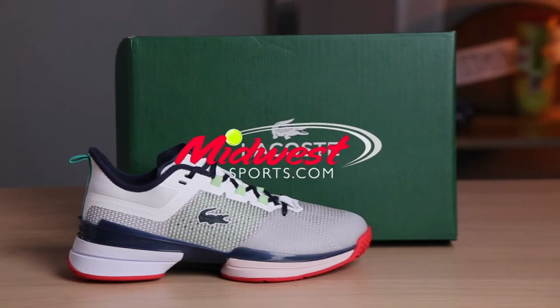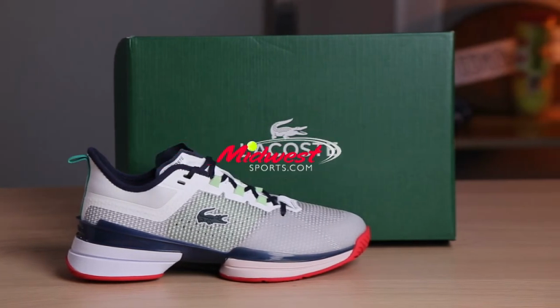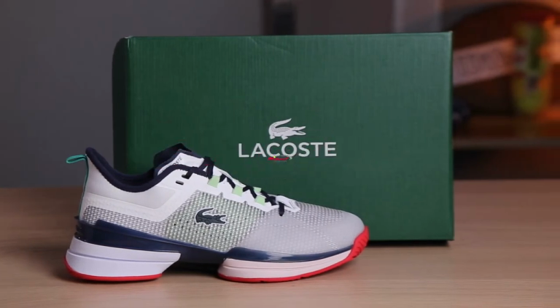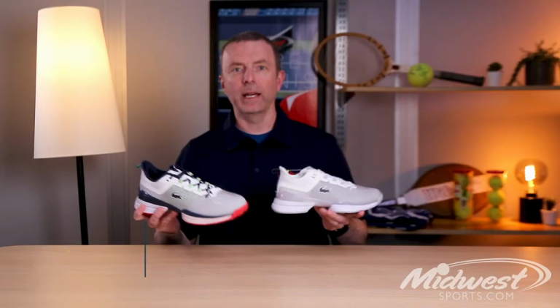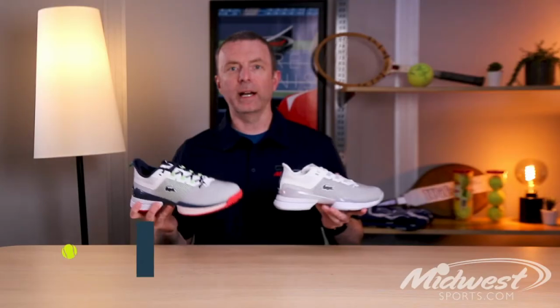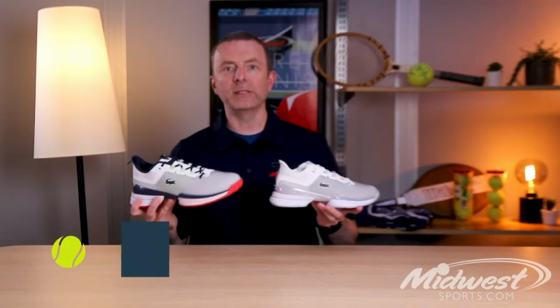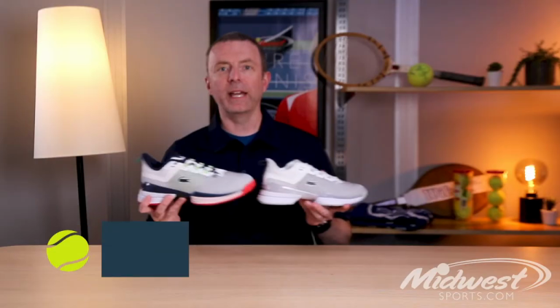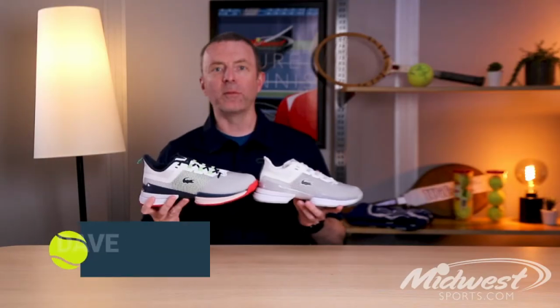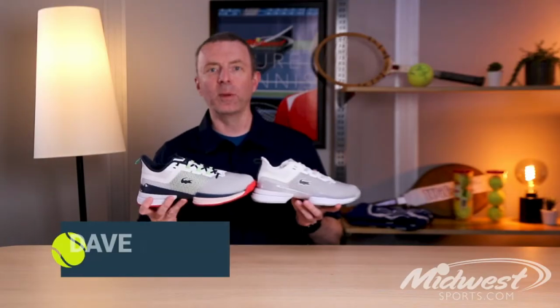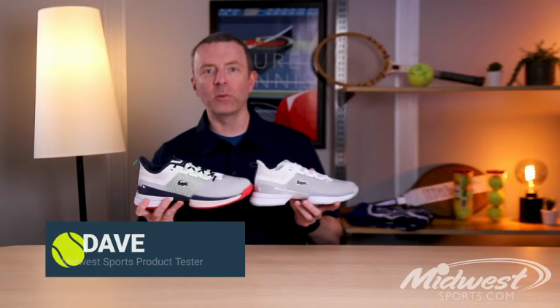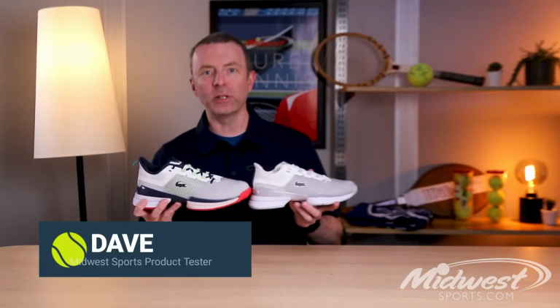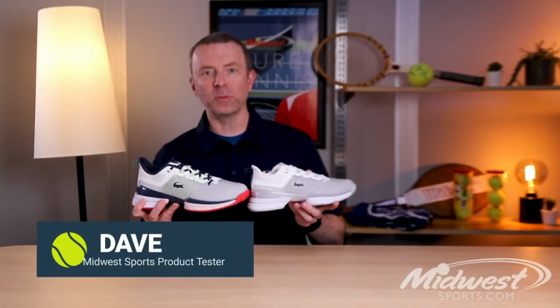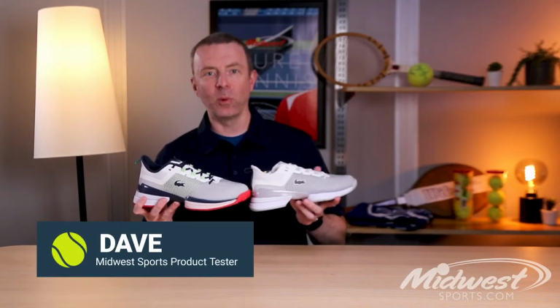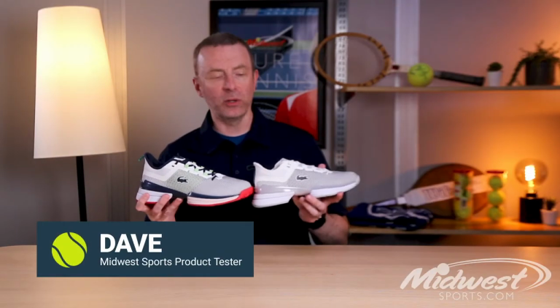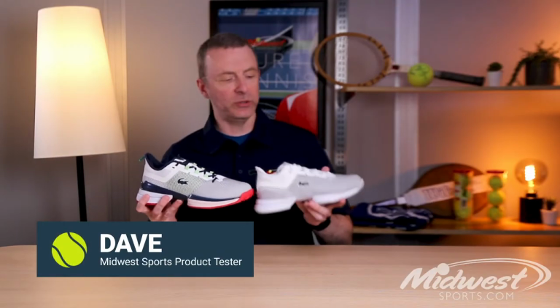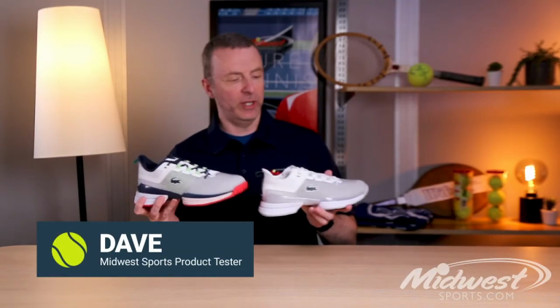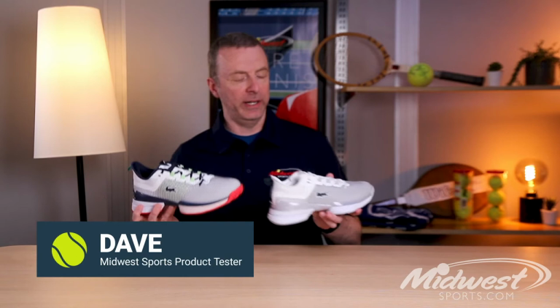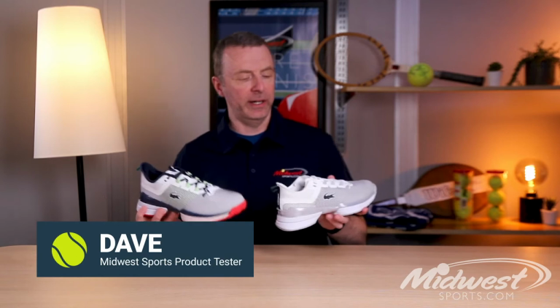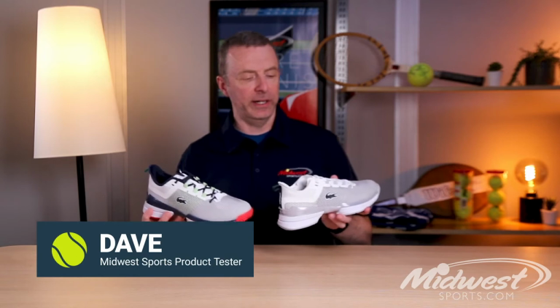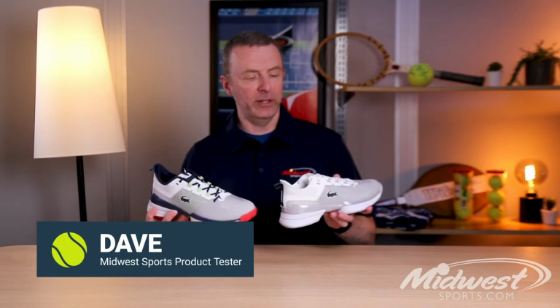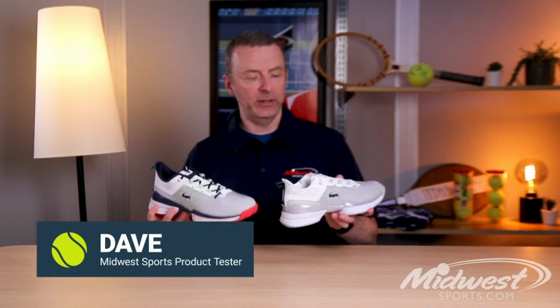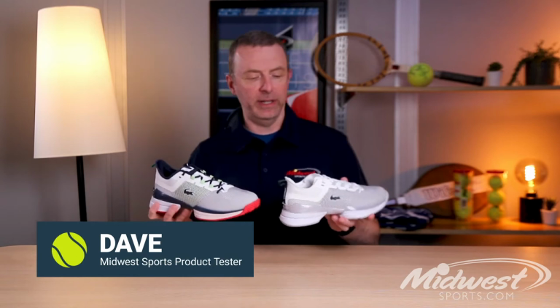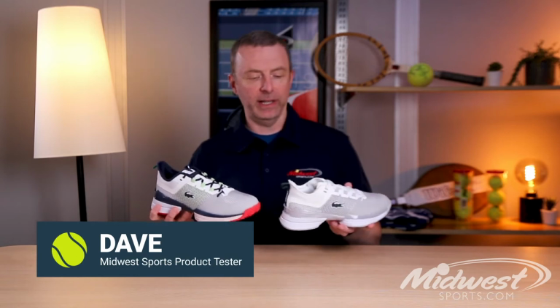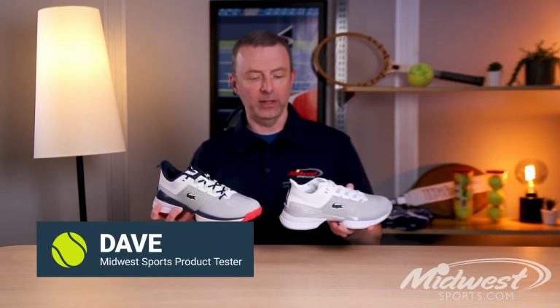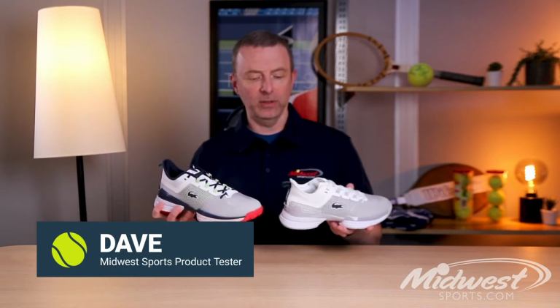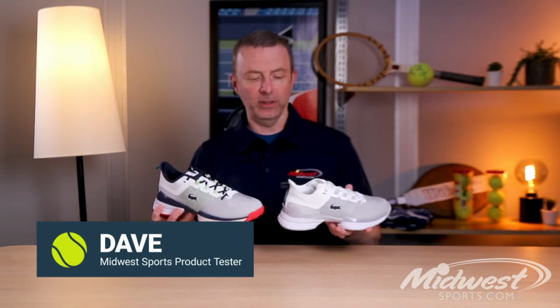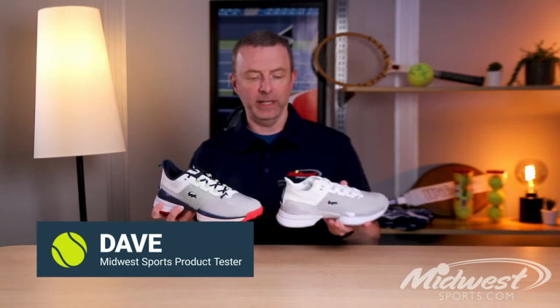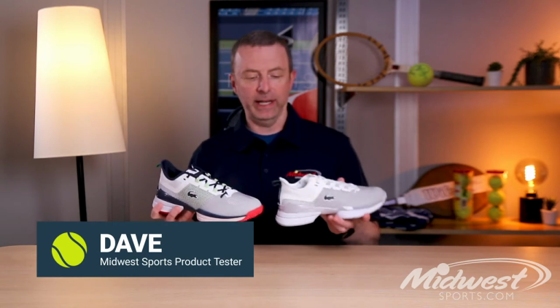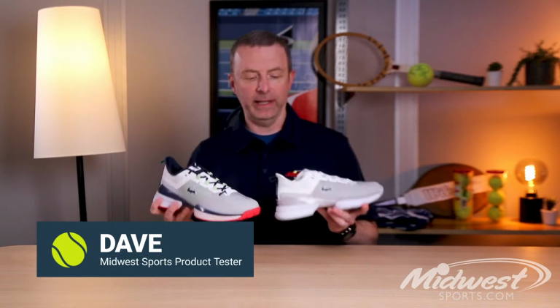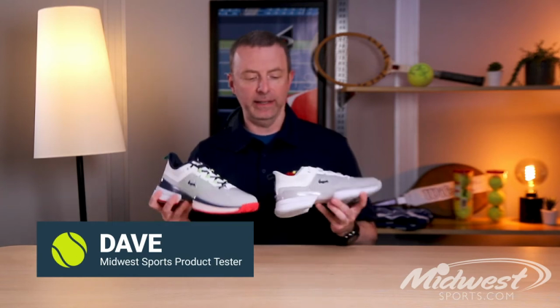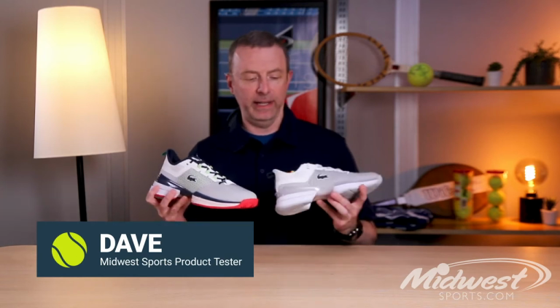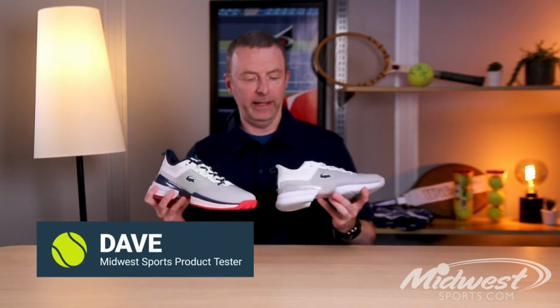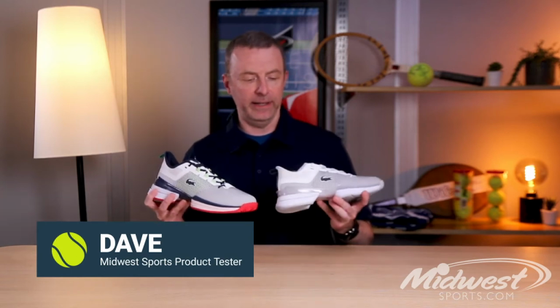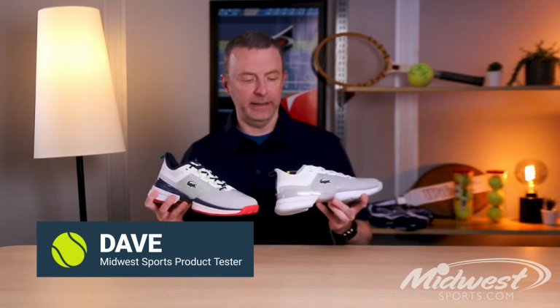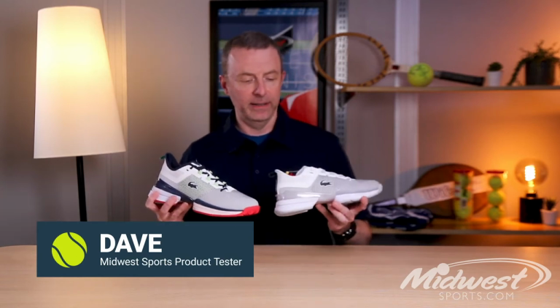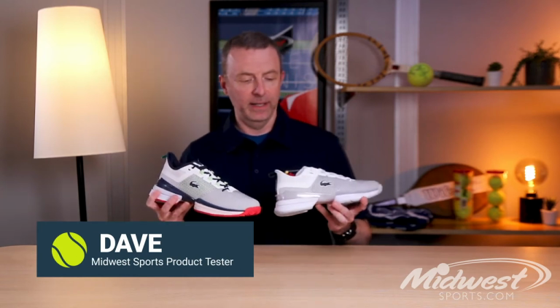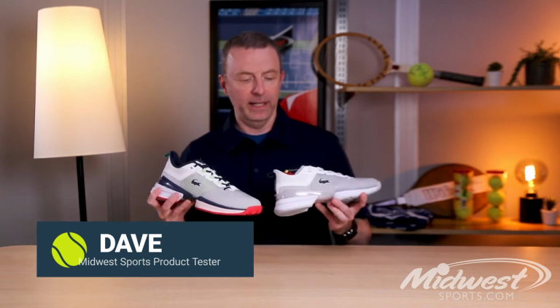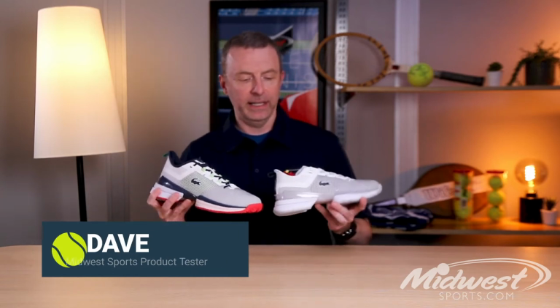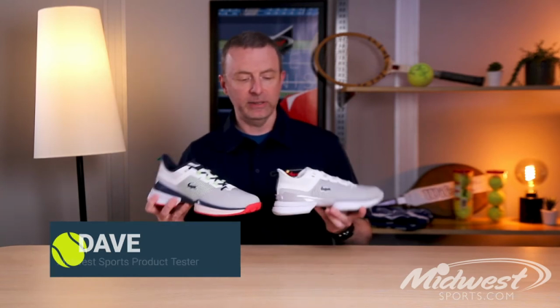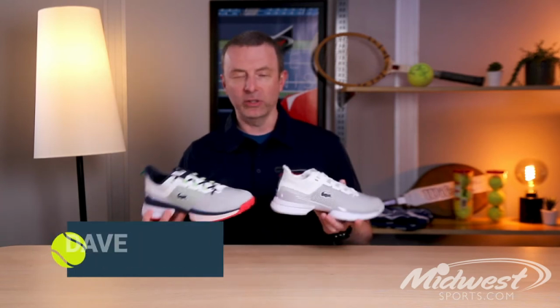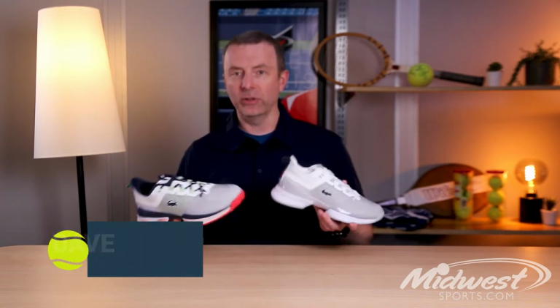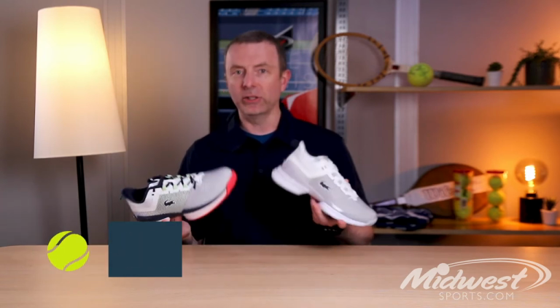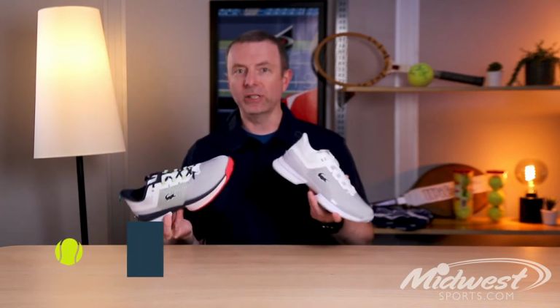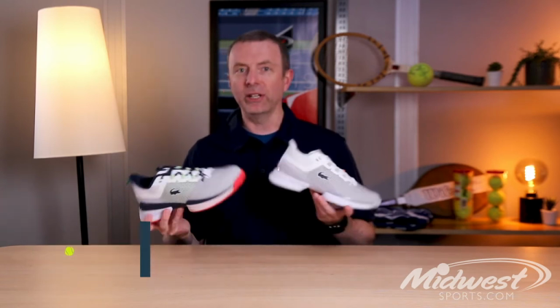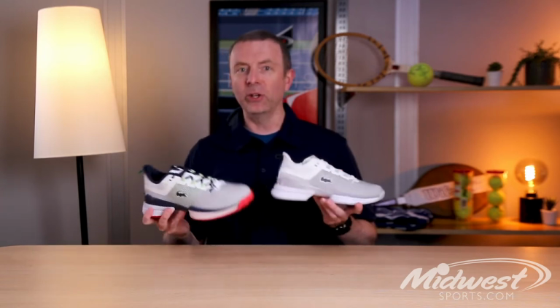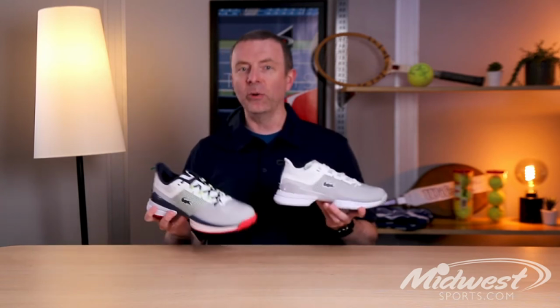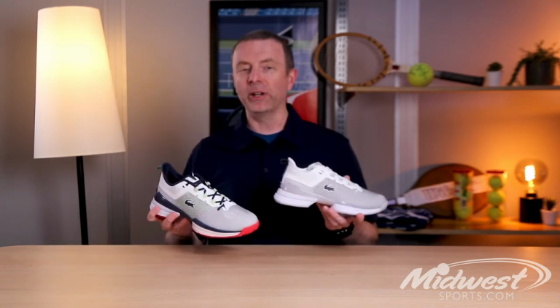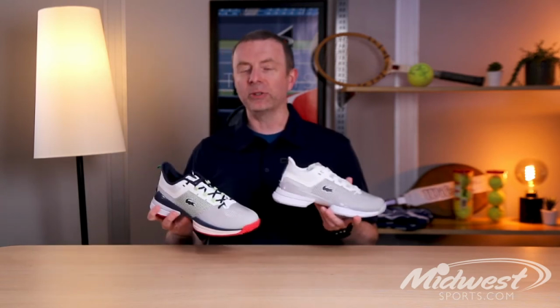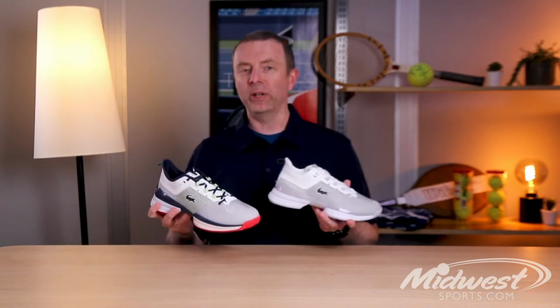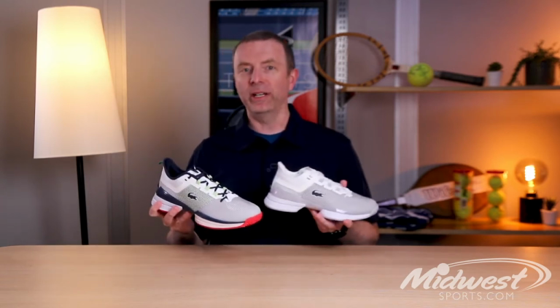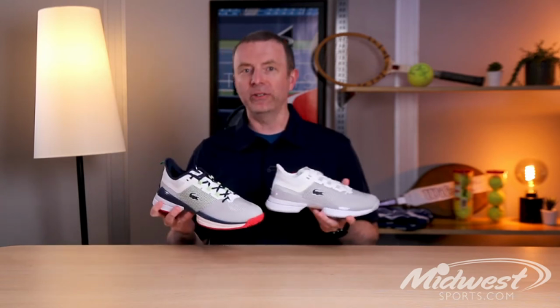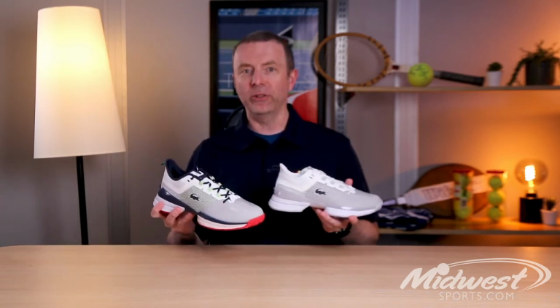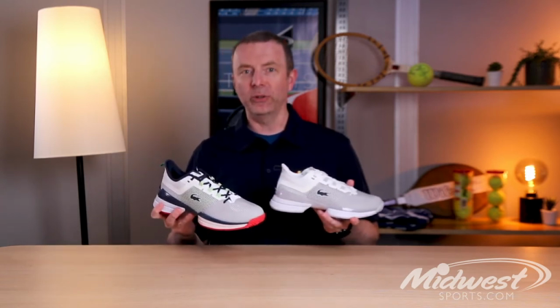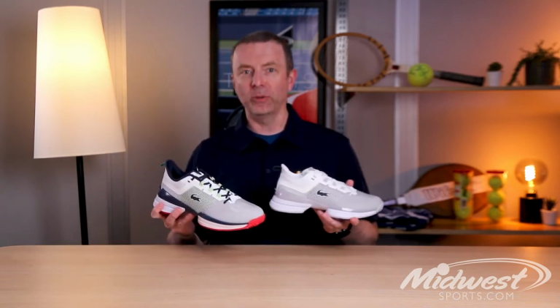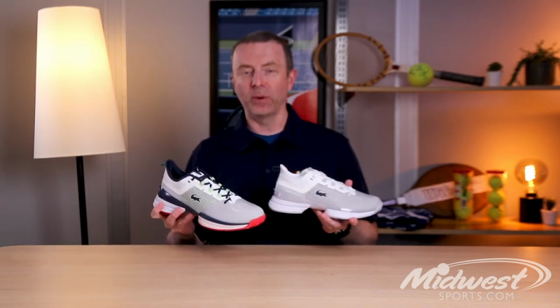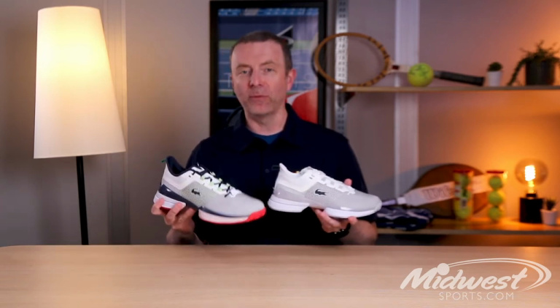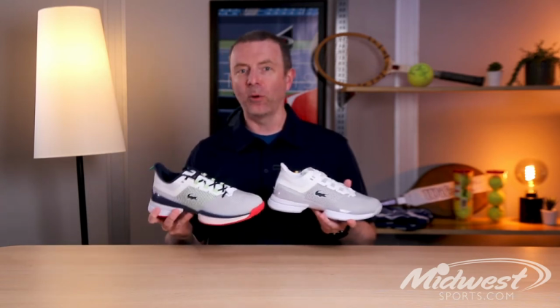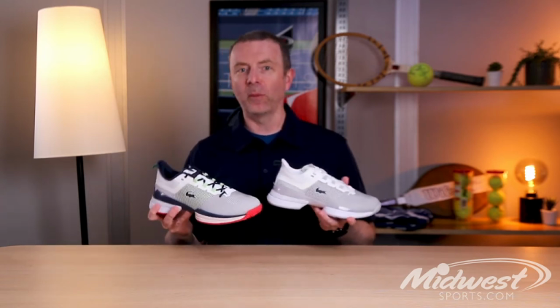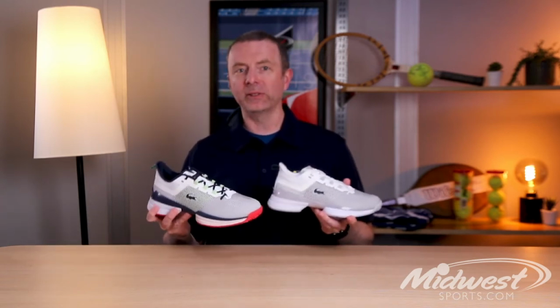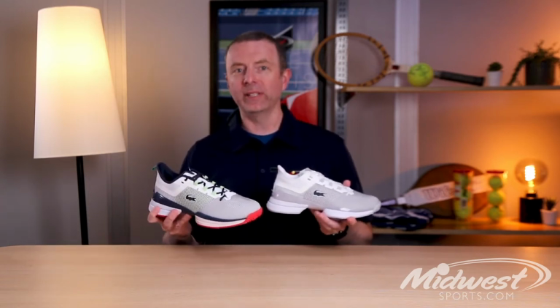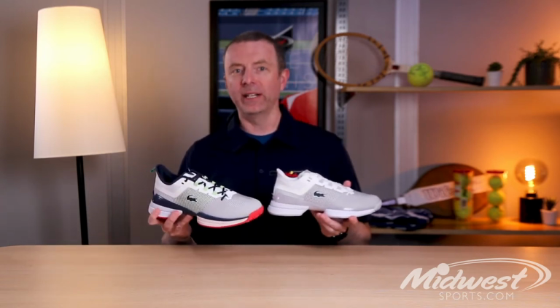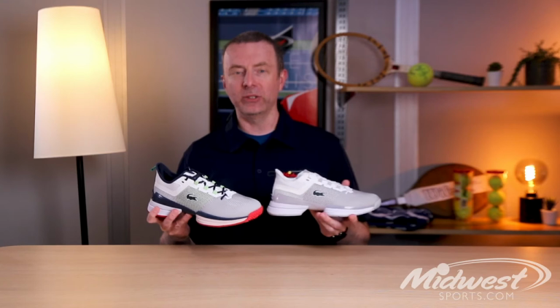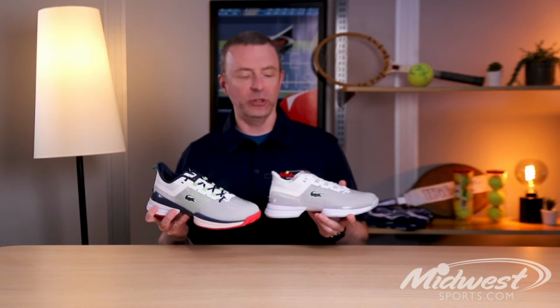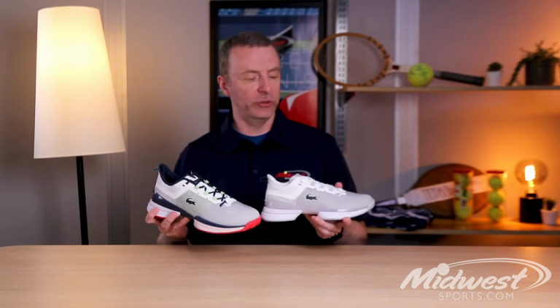Hey guys, Dave from Midwest Sports here to take a look at a new entry into performance tennis shoes.